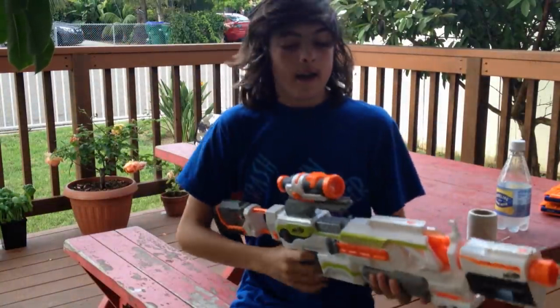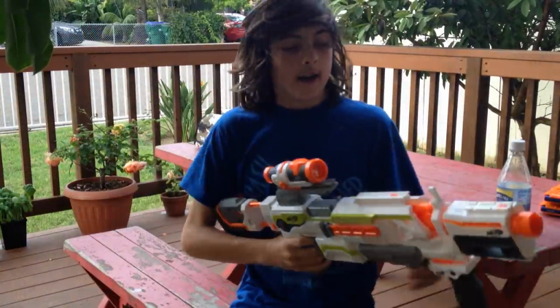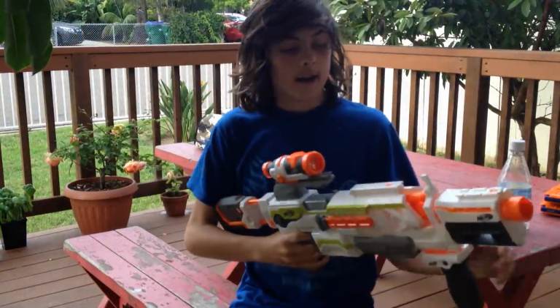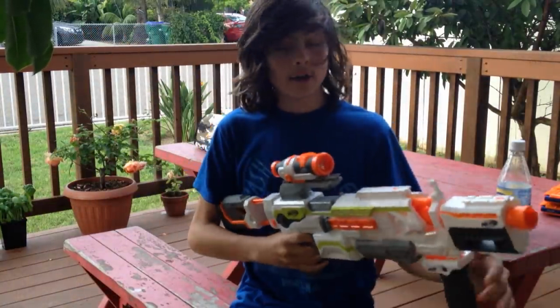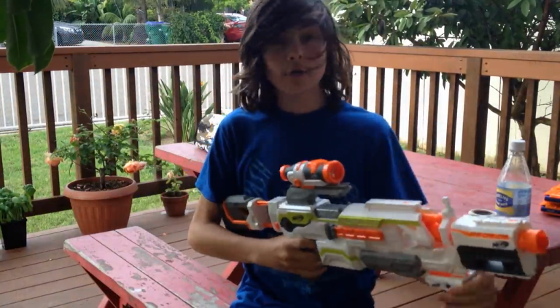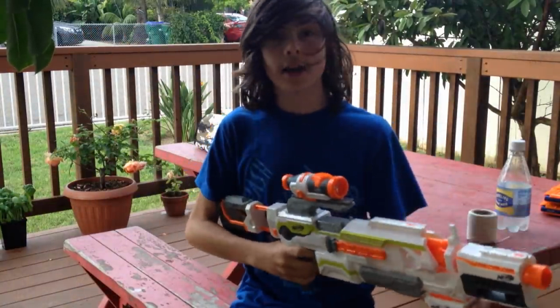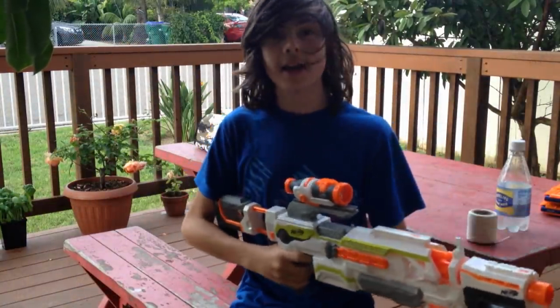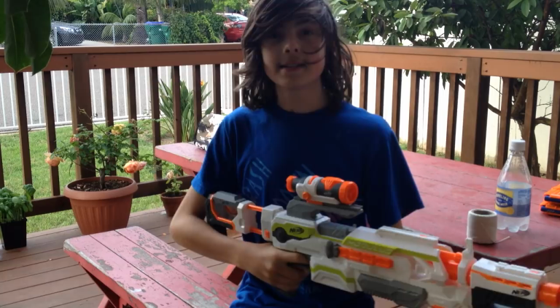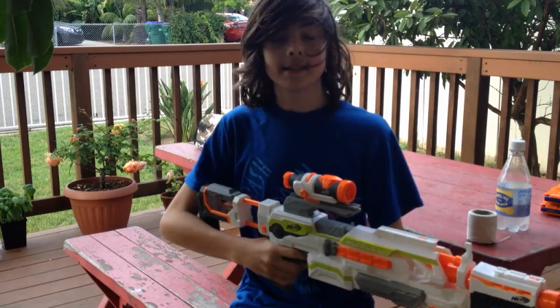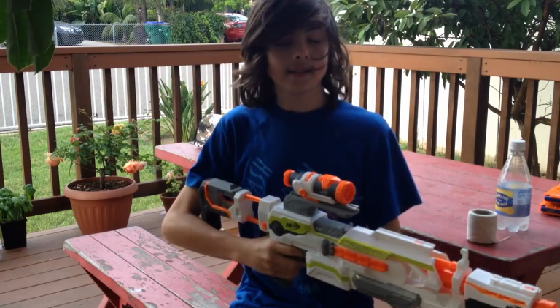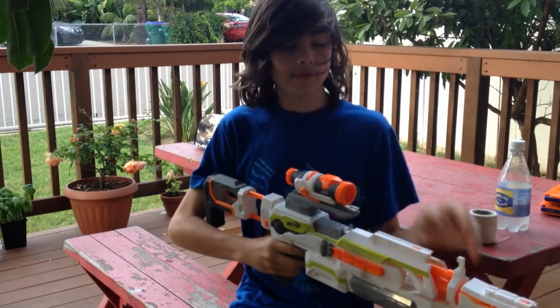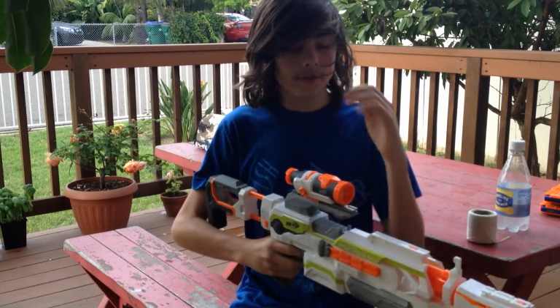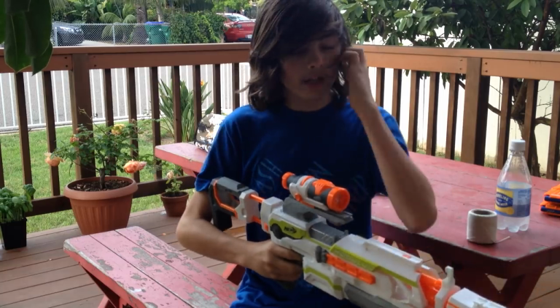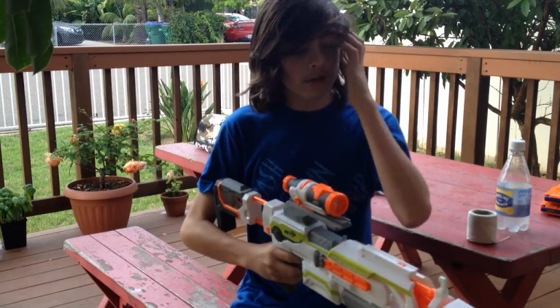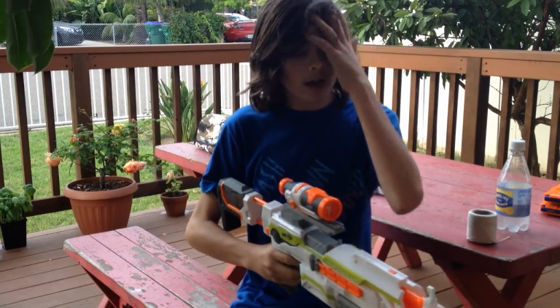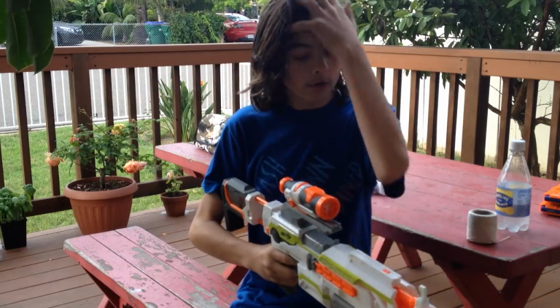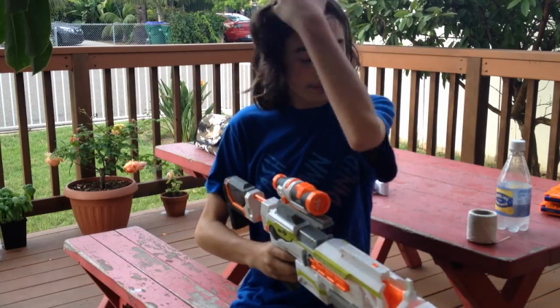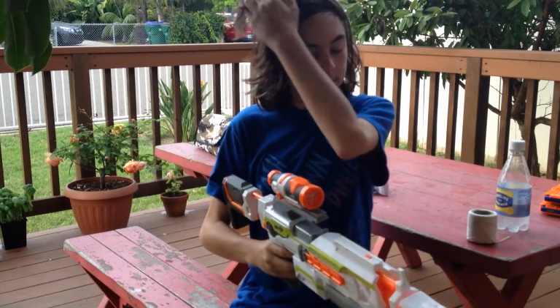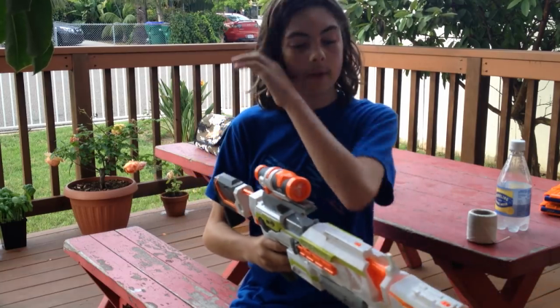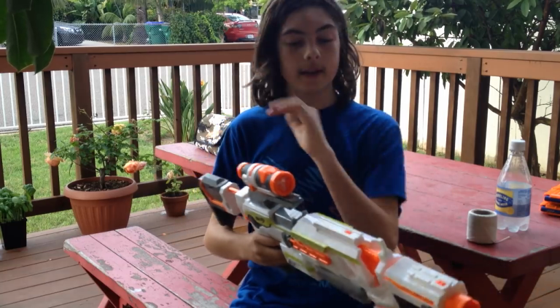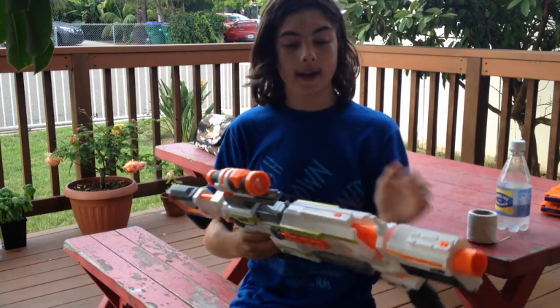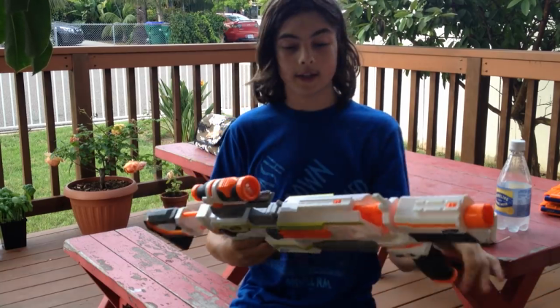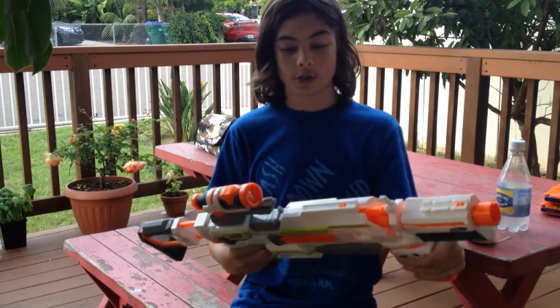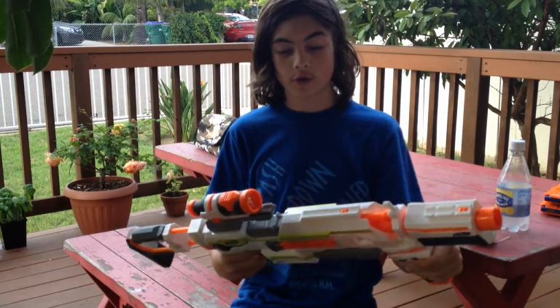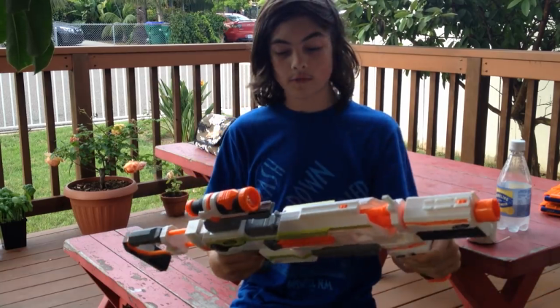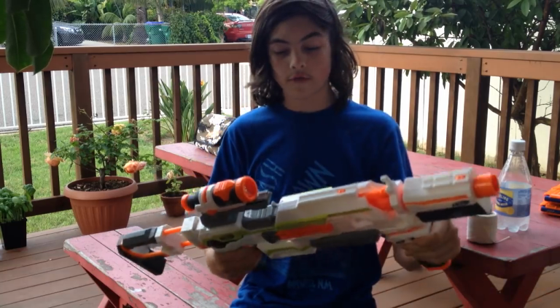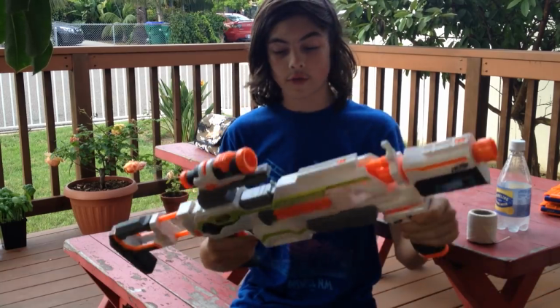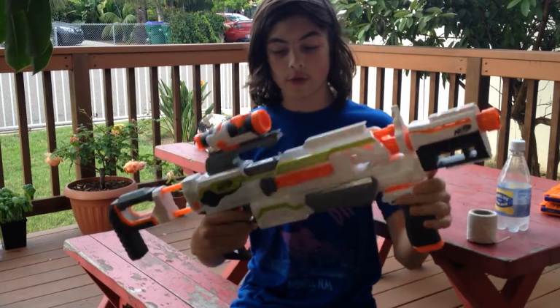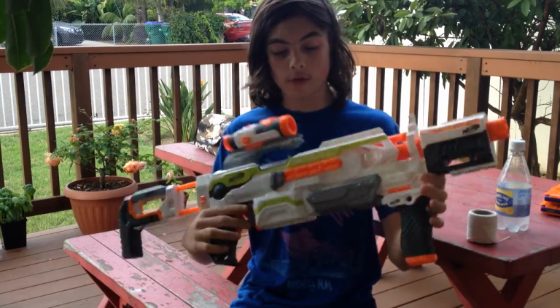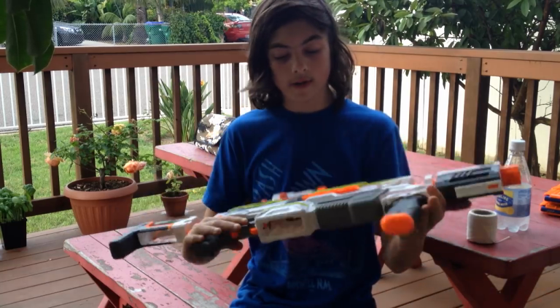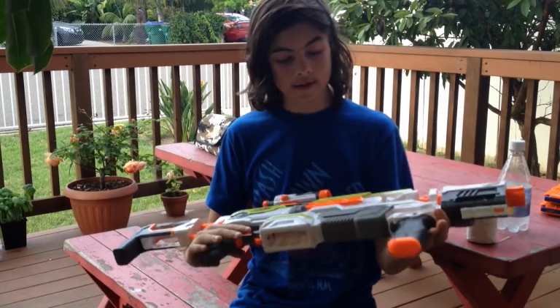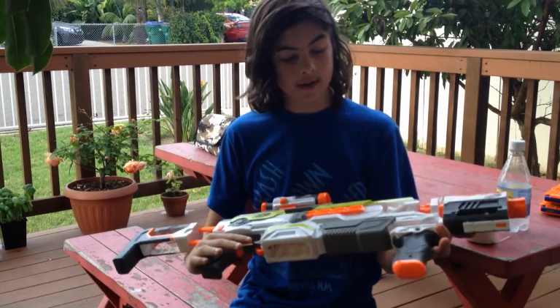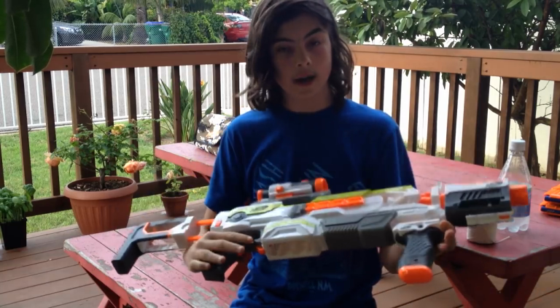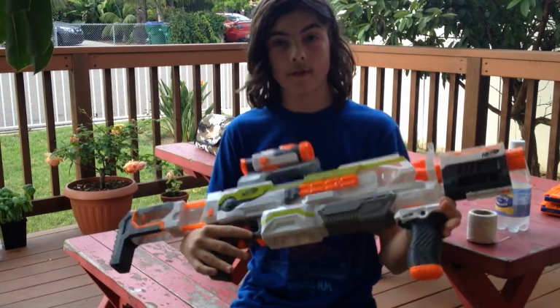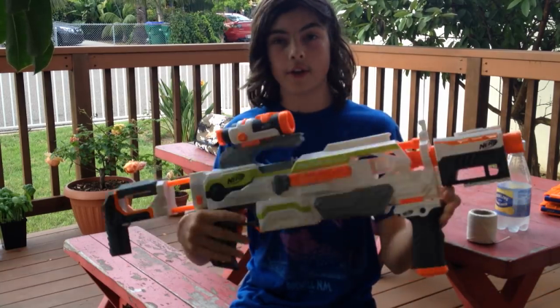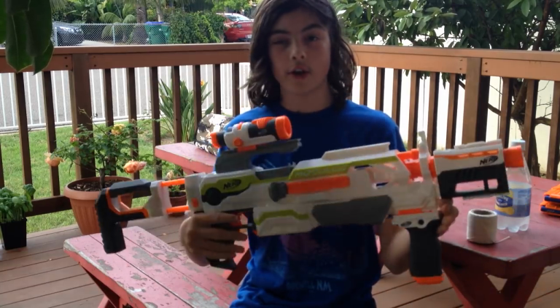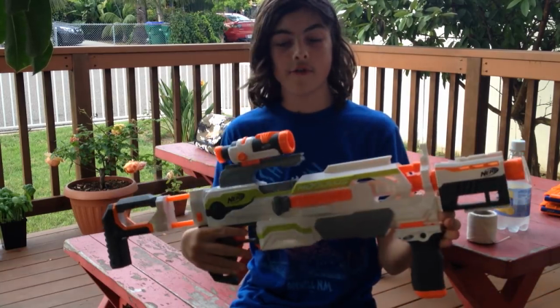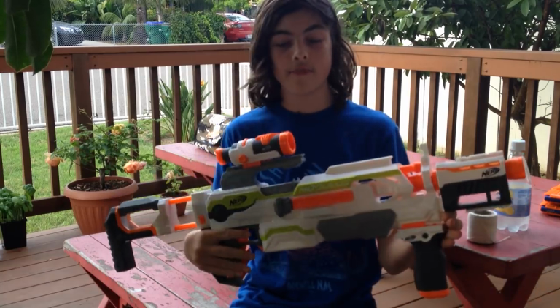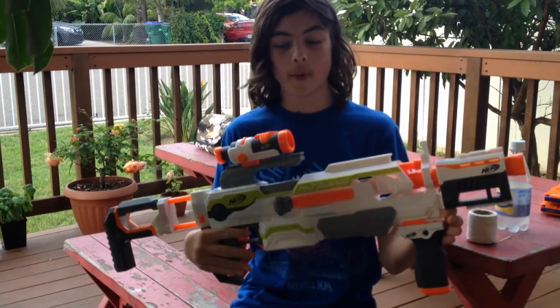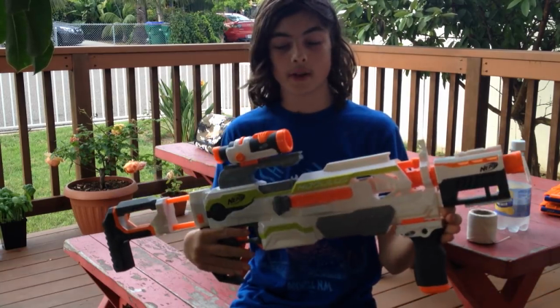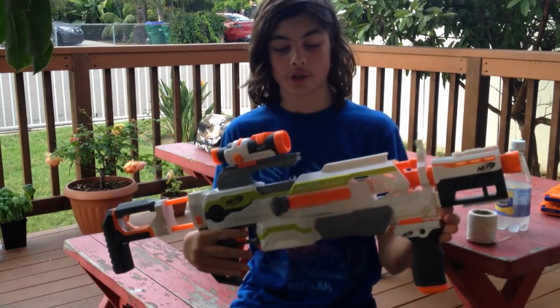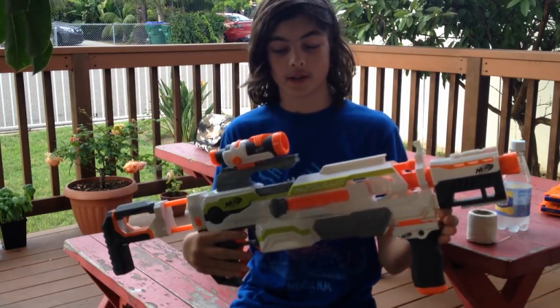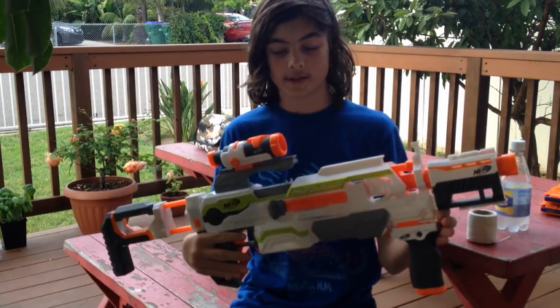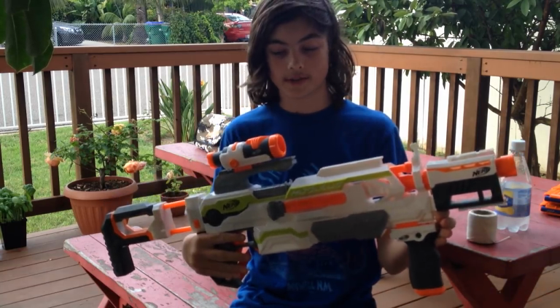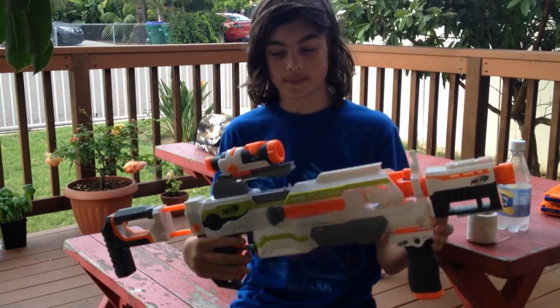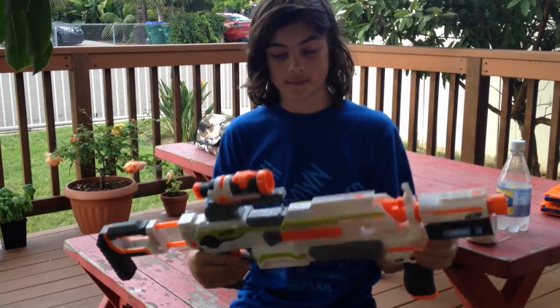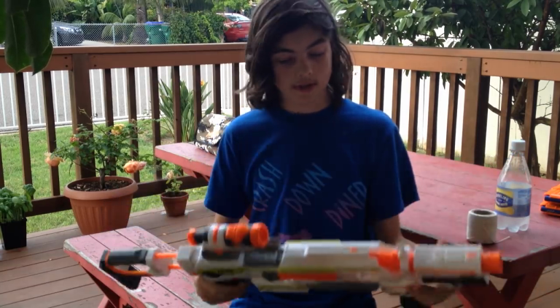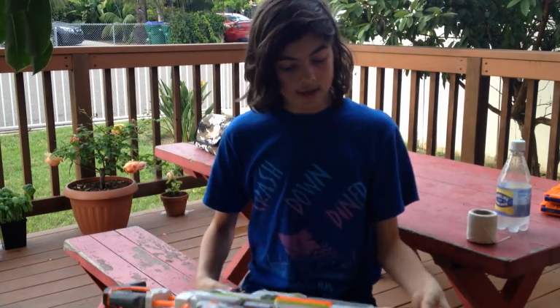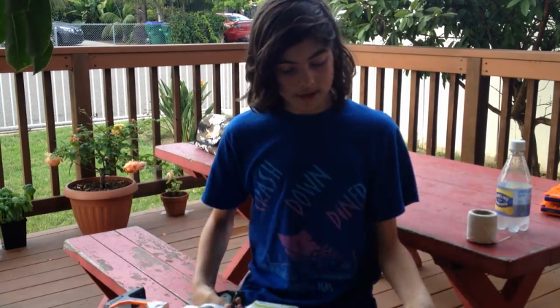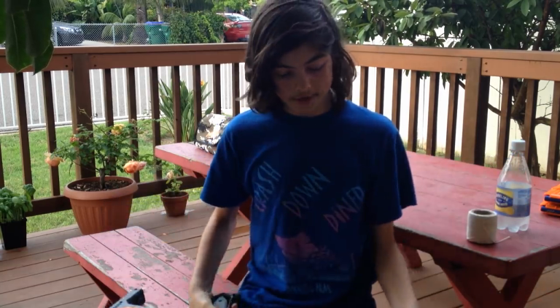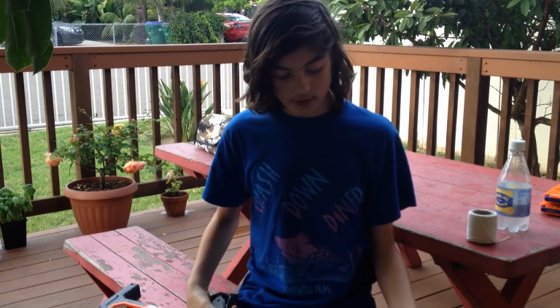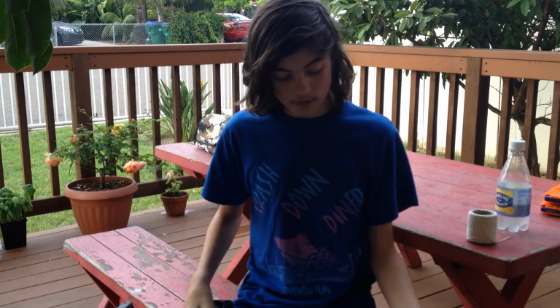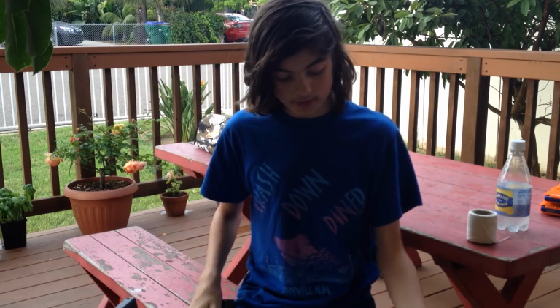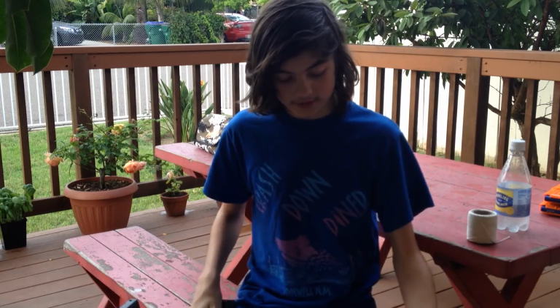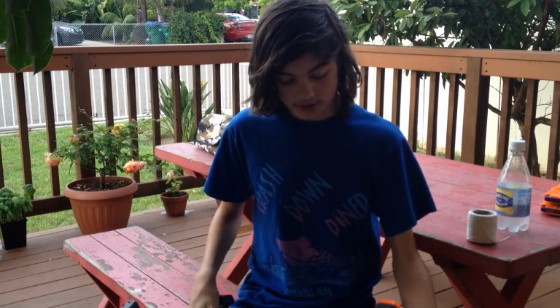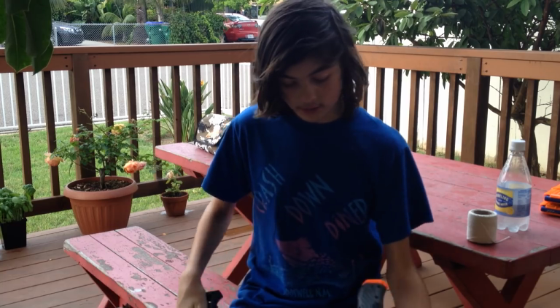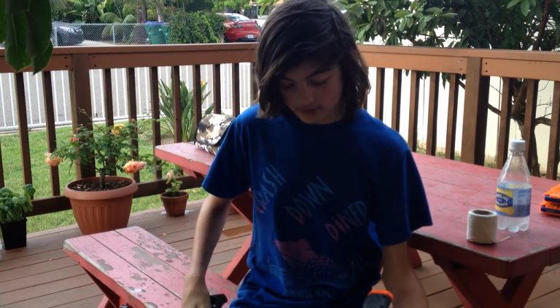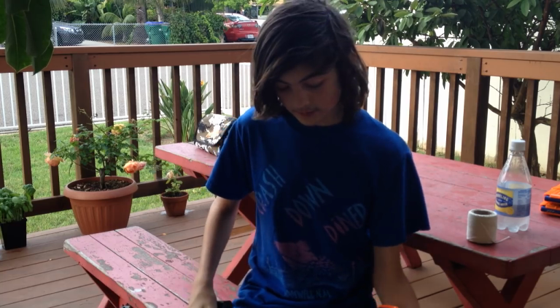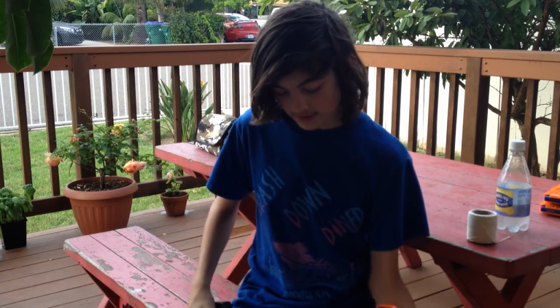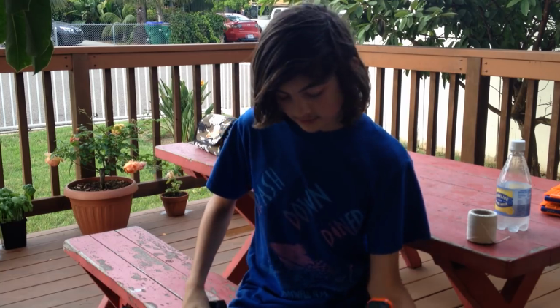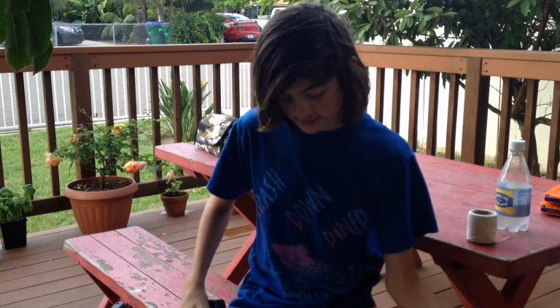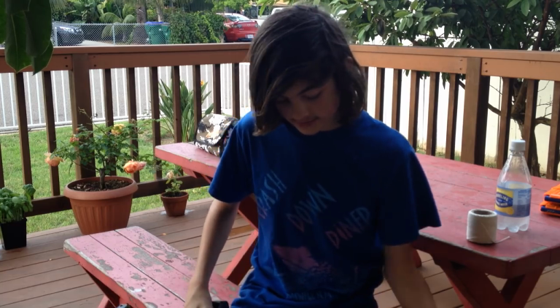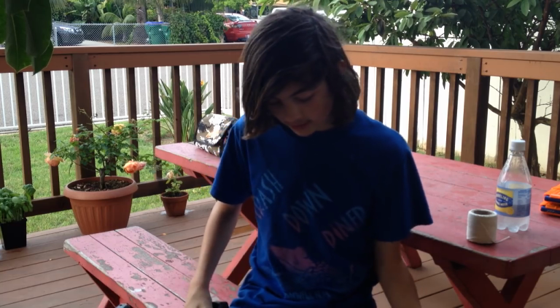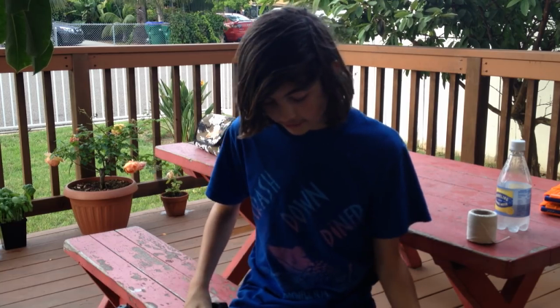Hello guys! In this video I will be doing a short review of the Nerf Modulus. So, let's start with the blaster itself.